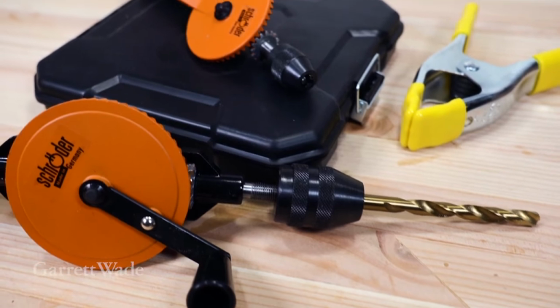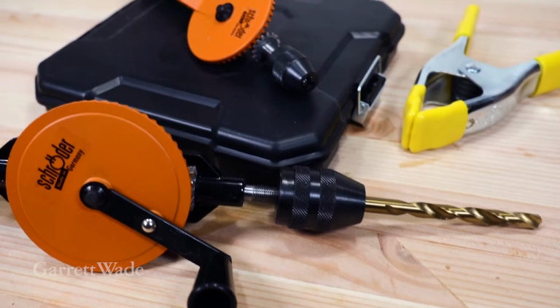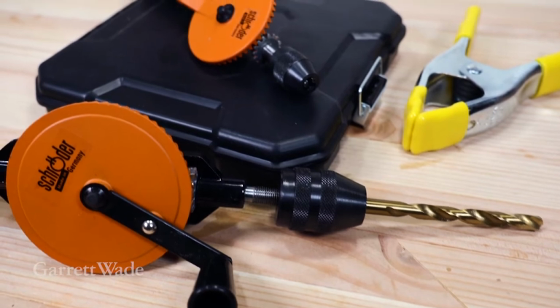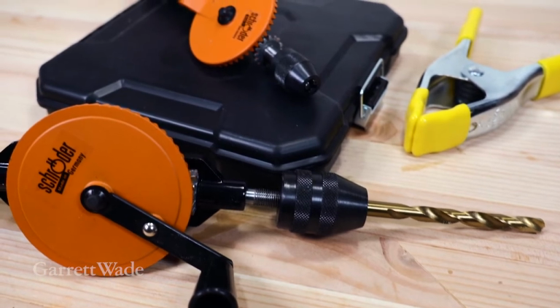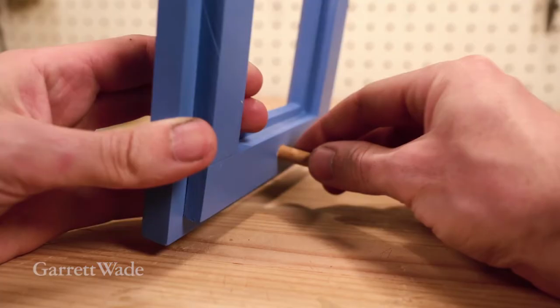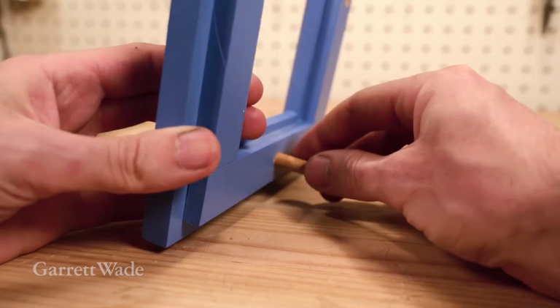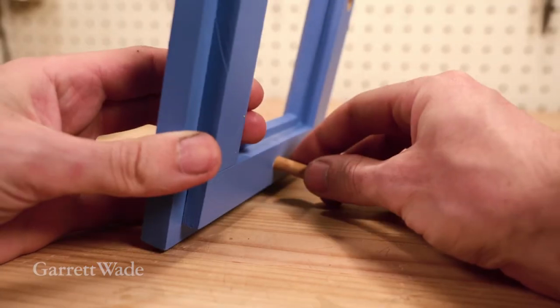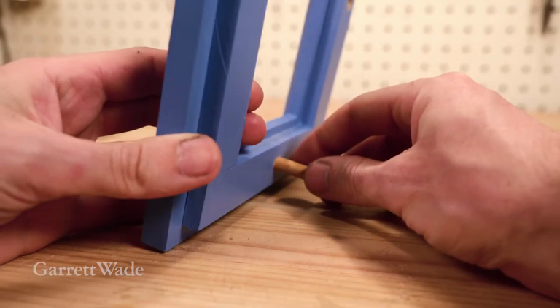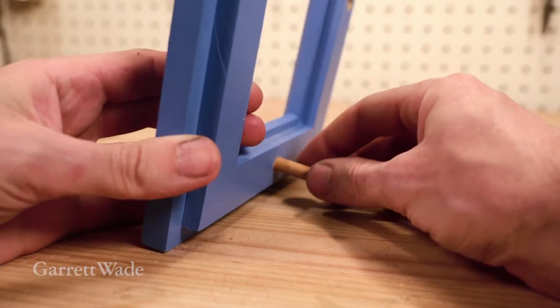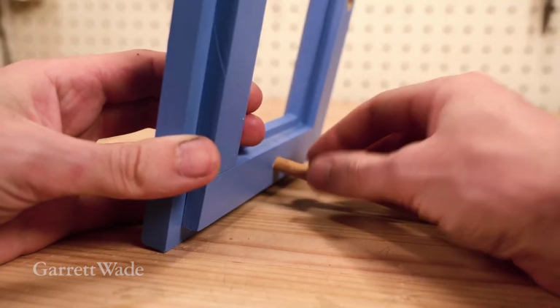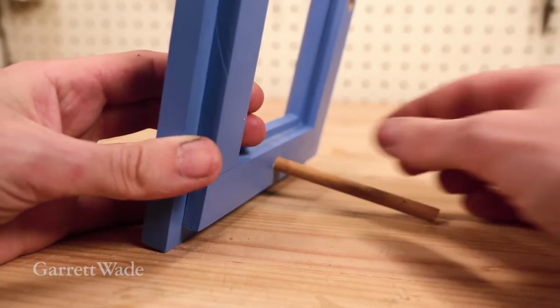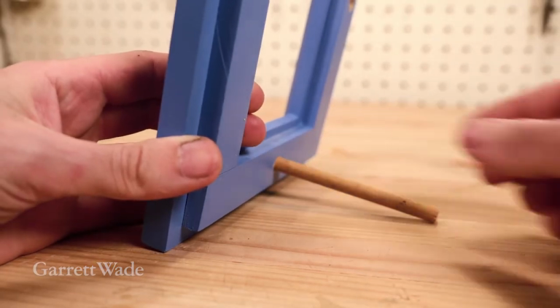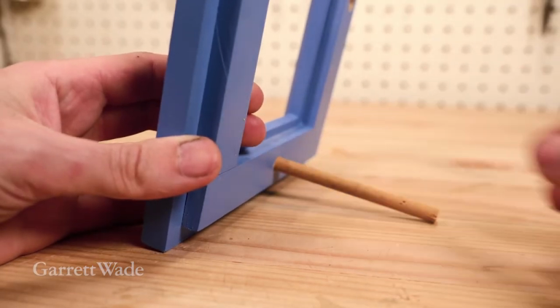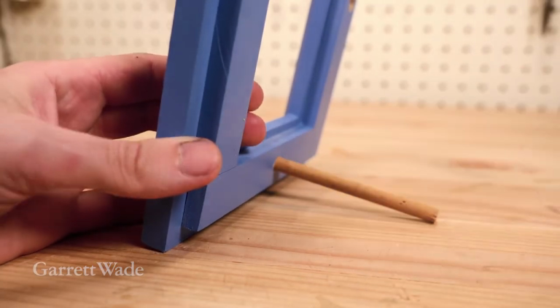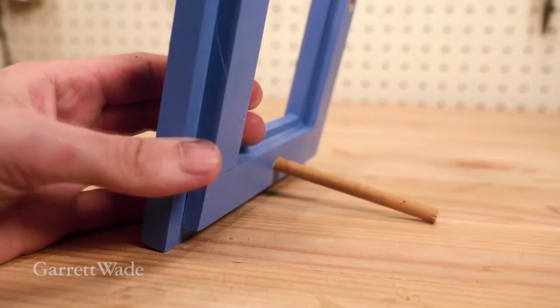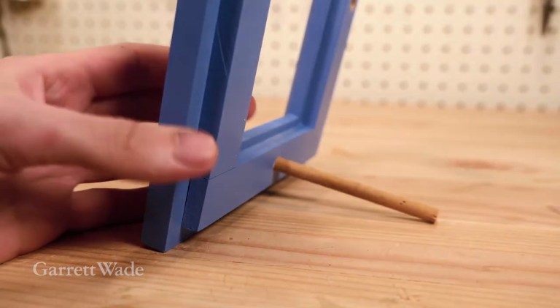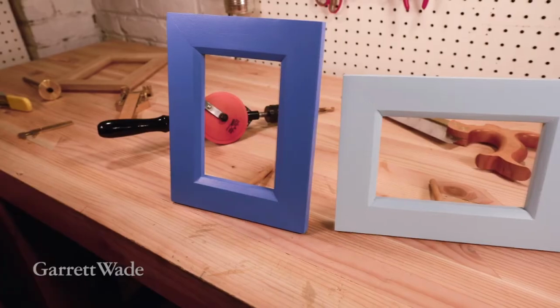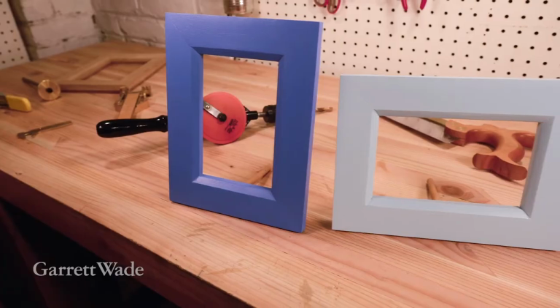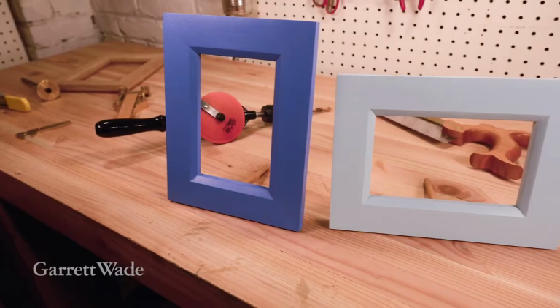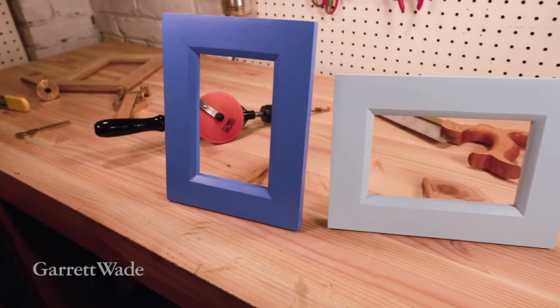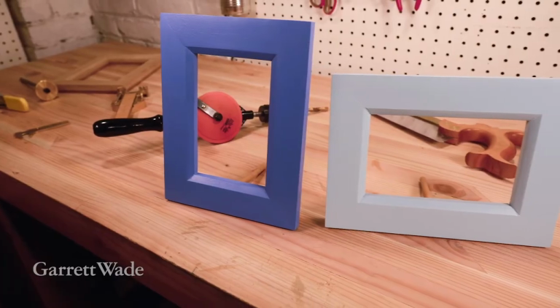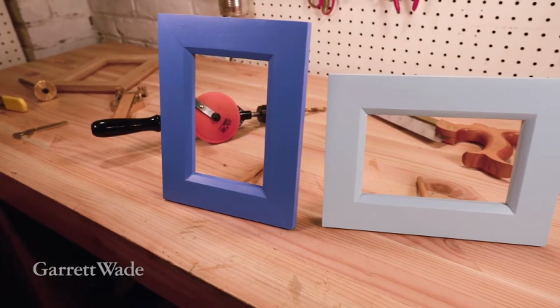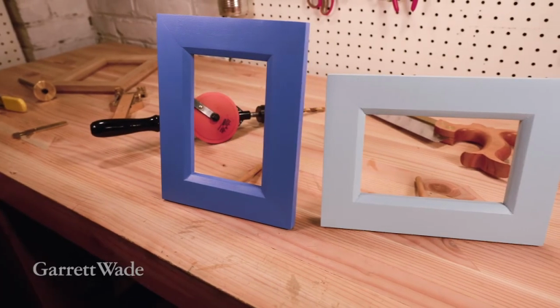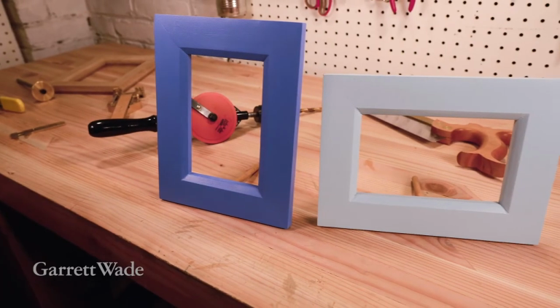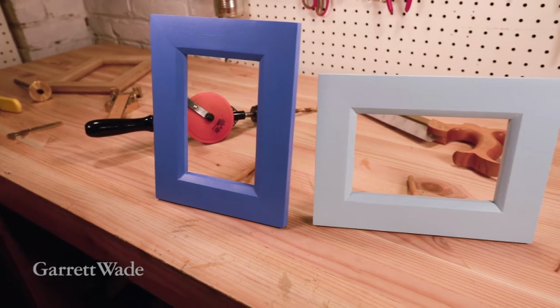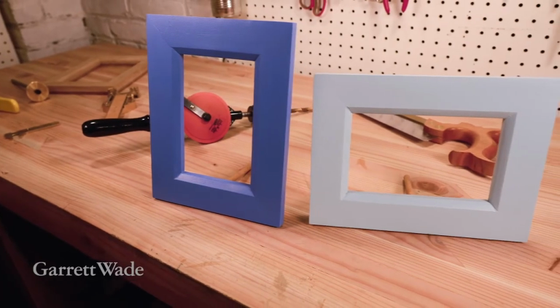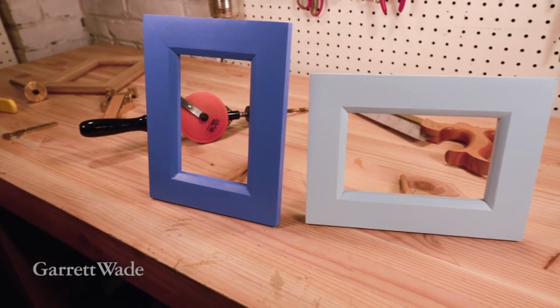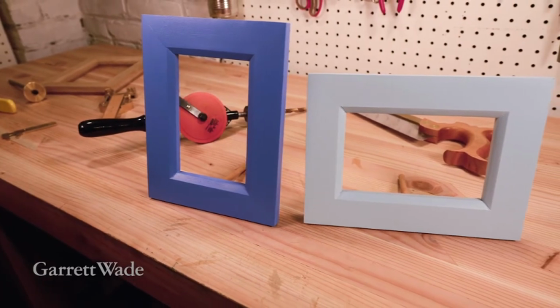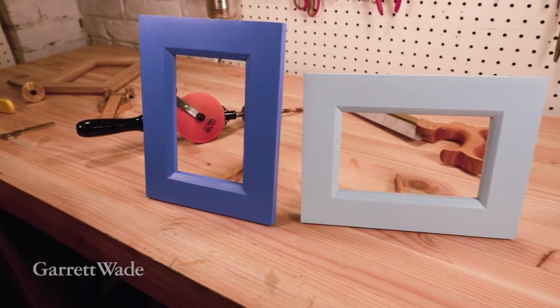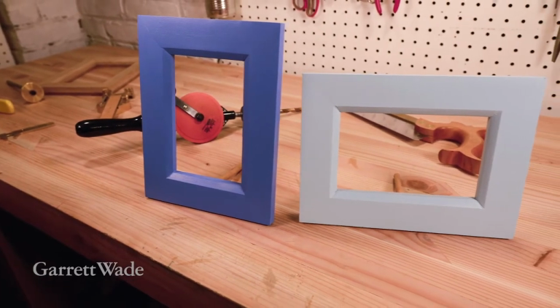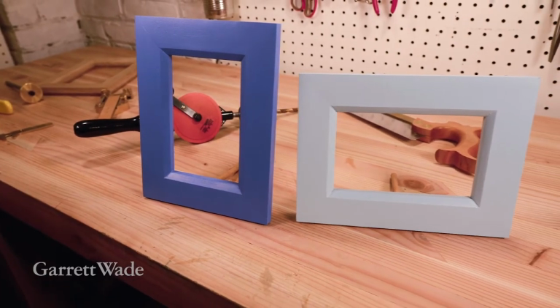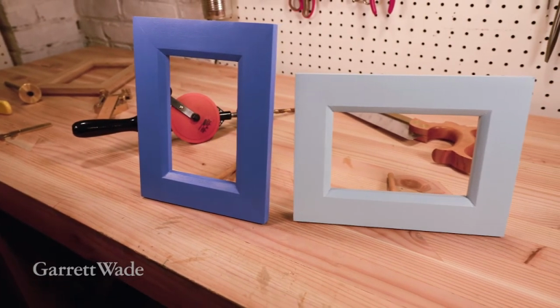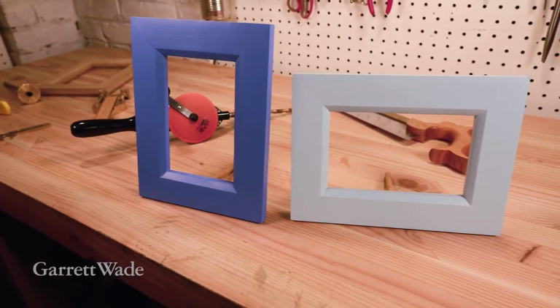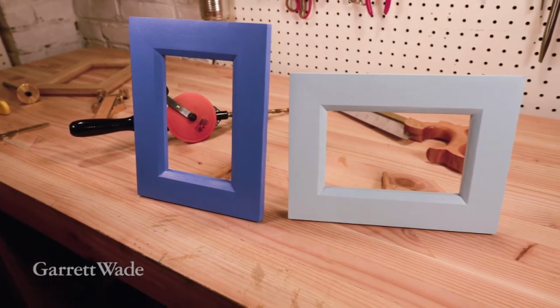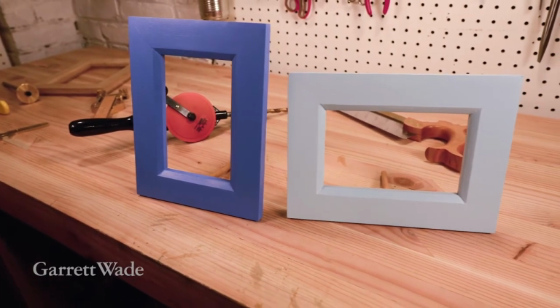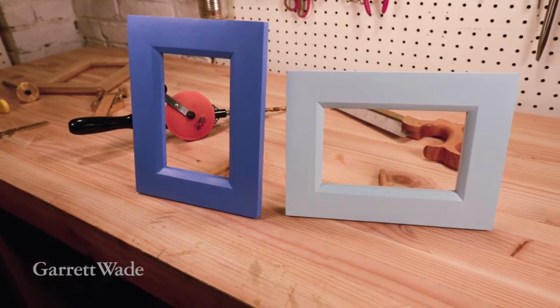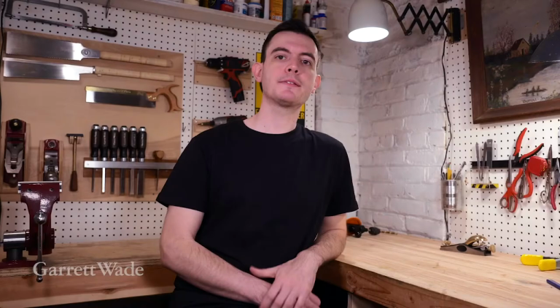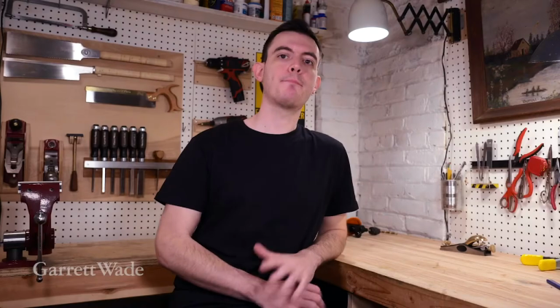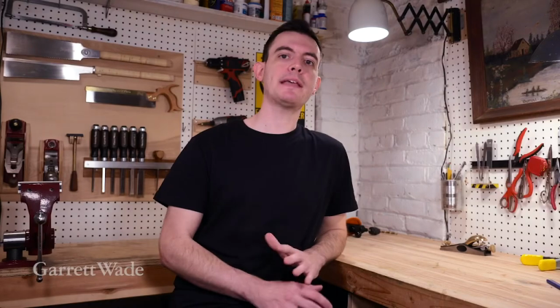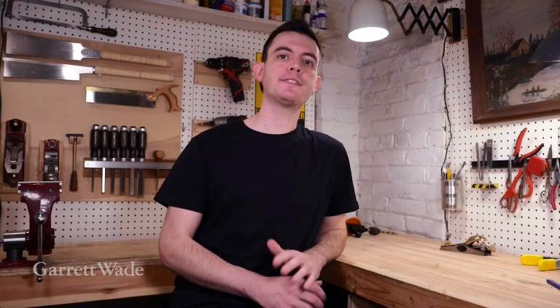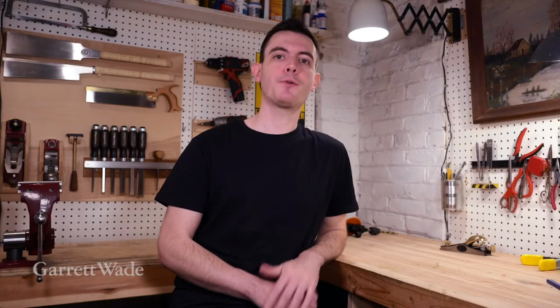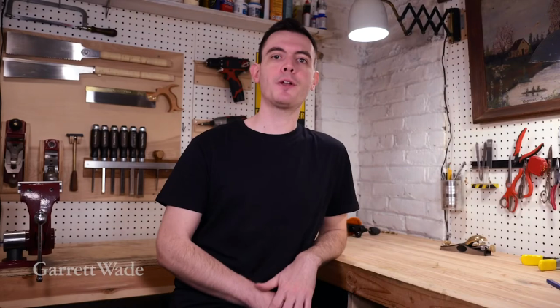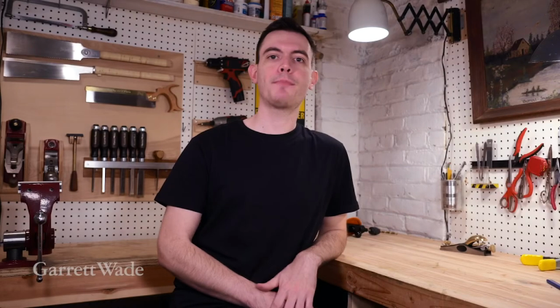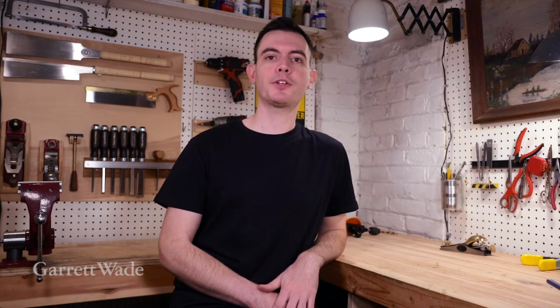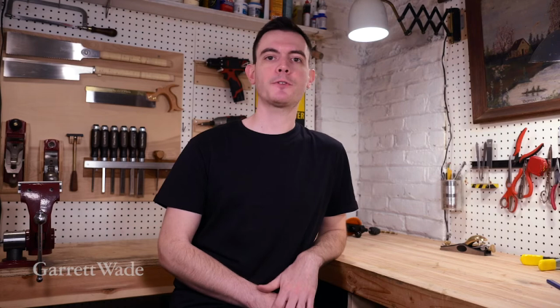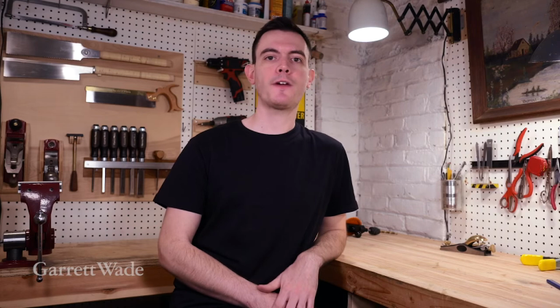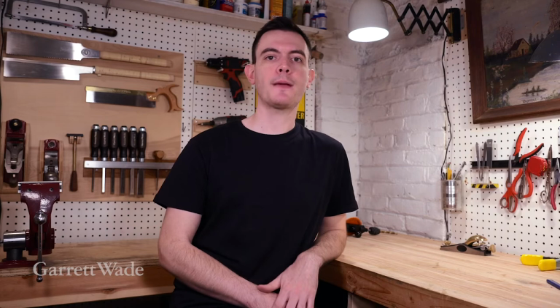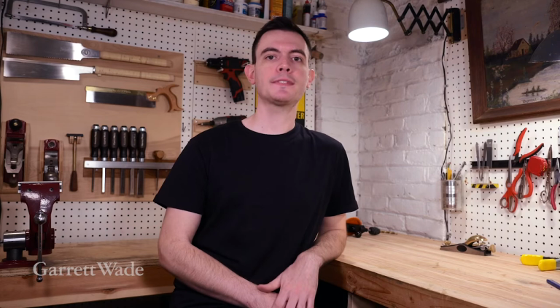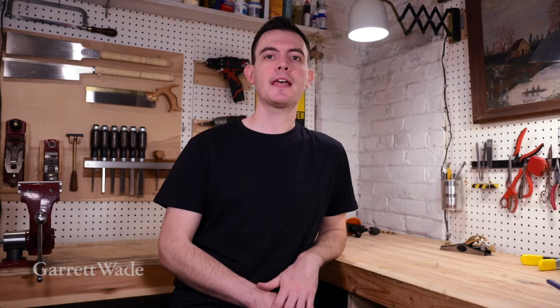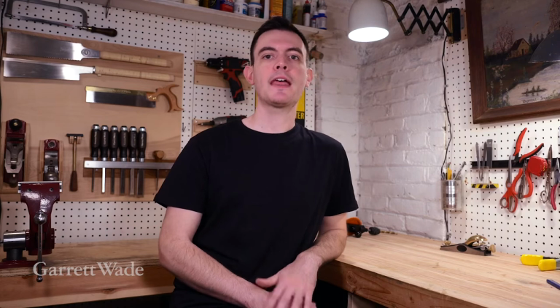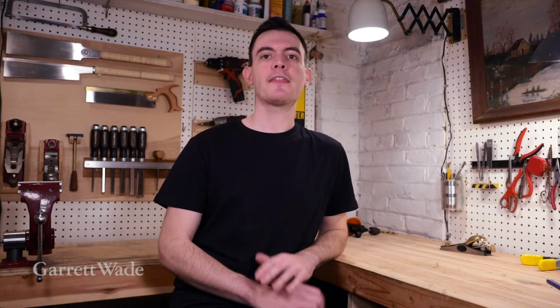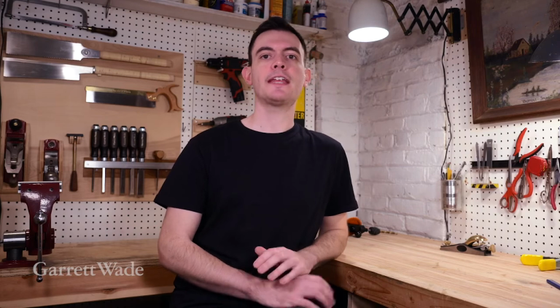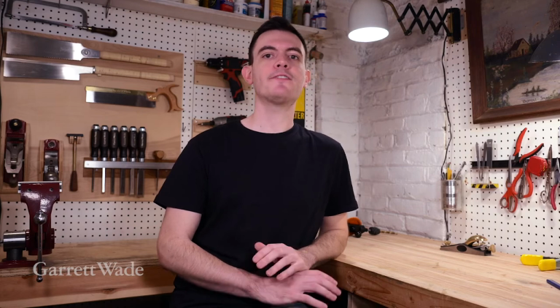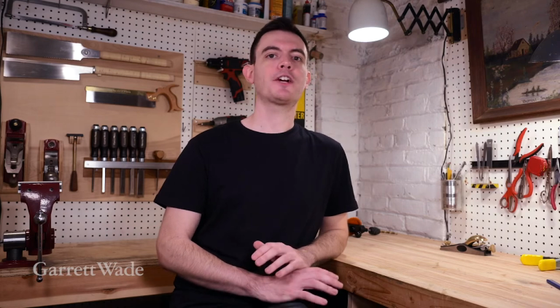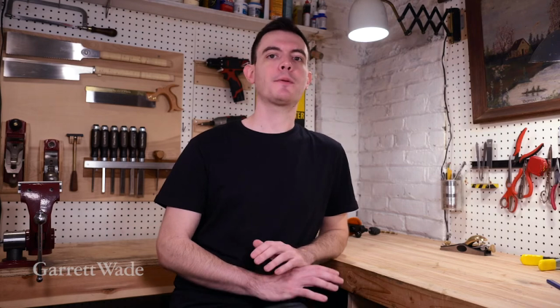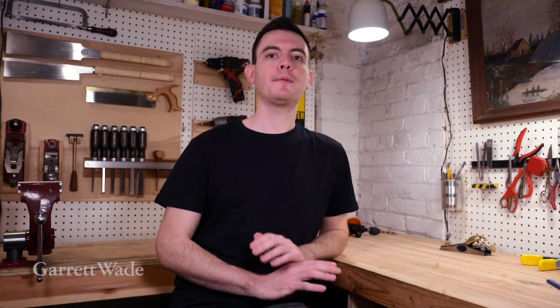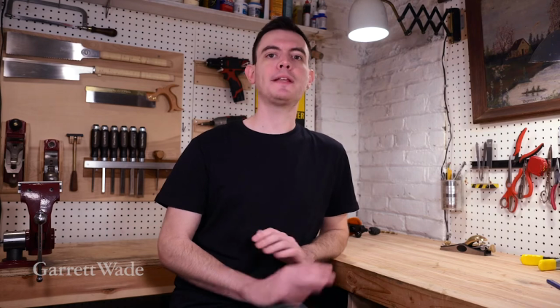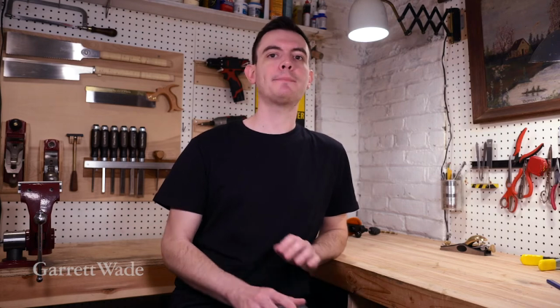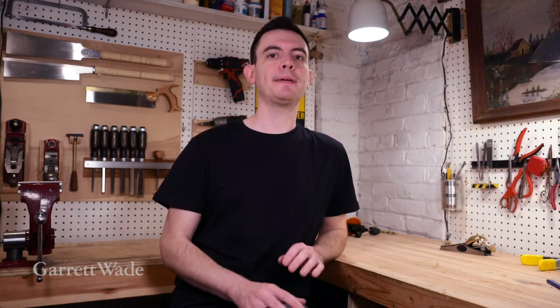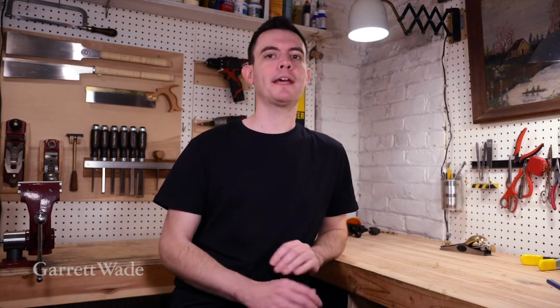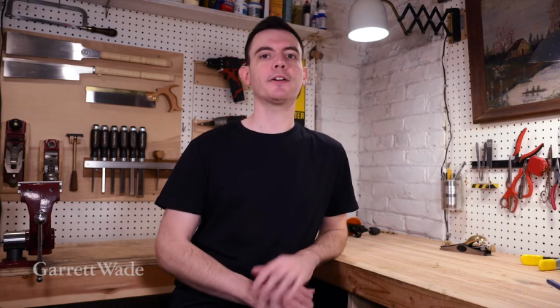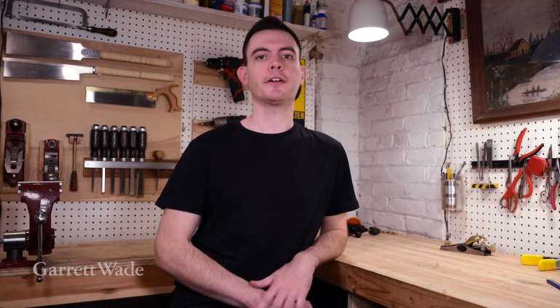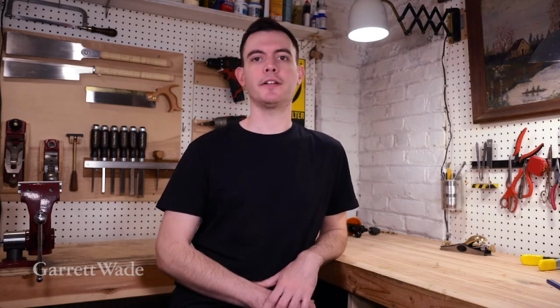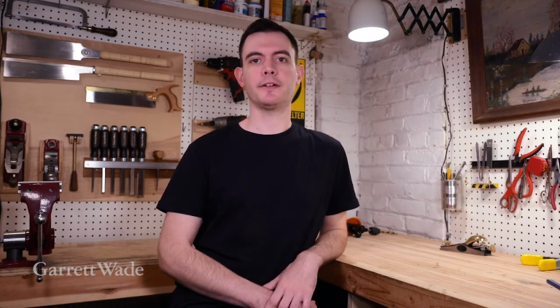There's nothing quite like a handmade gift. So today we're going to make some basic wooden picture frames that even a complete beginner could do.